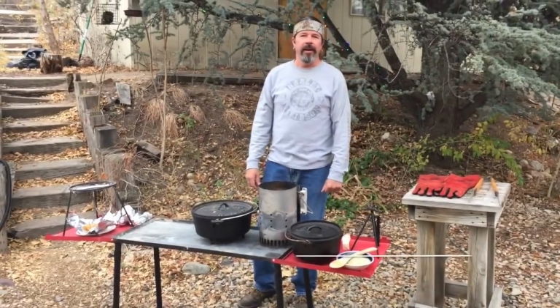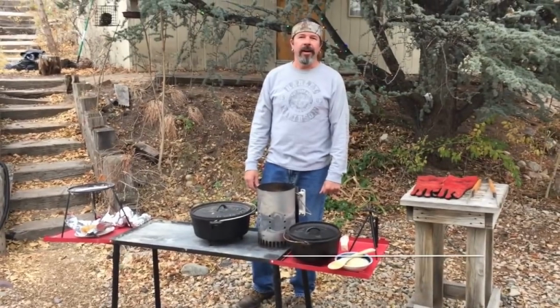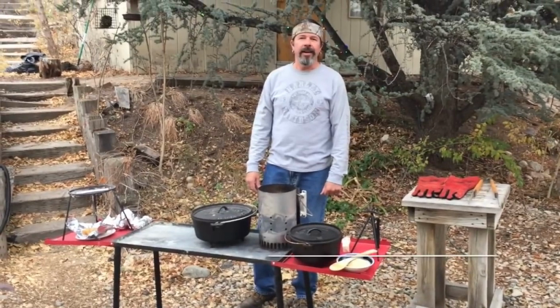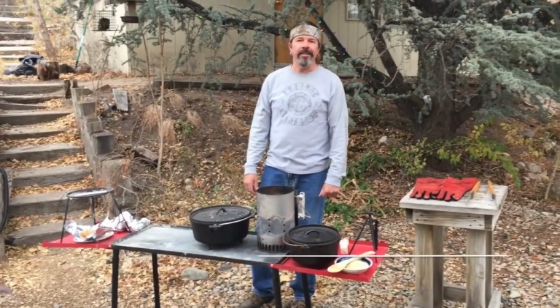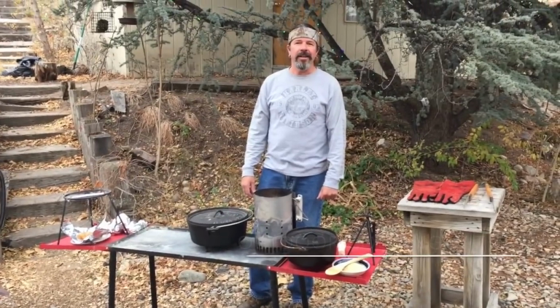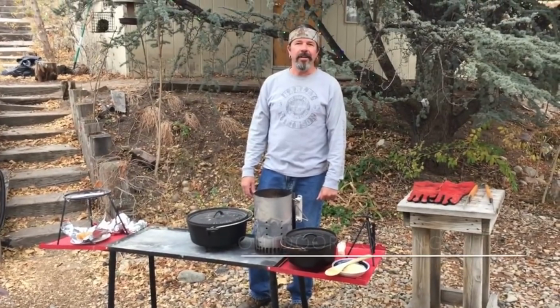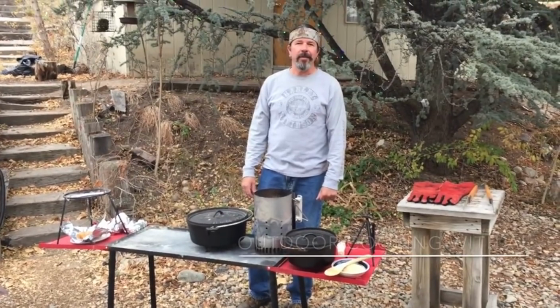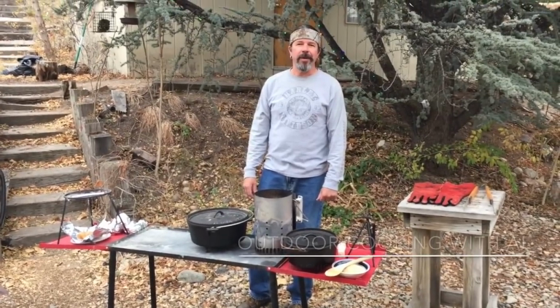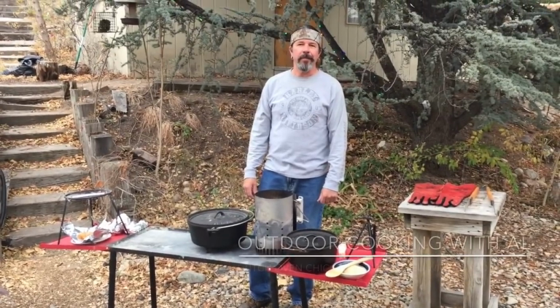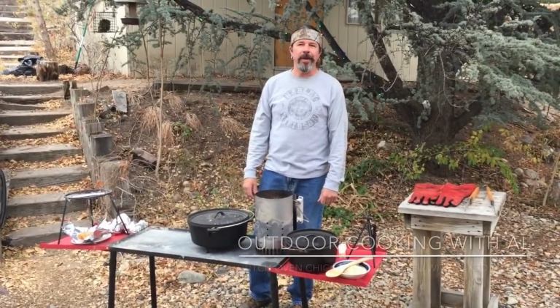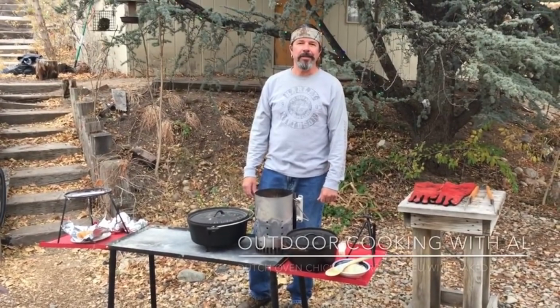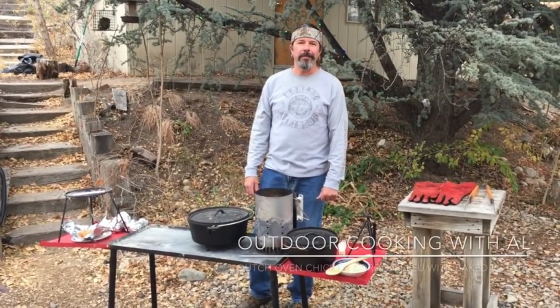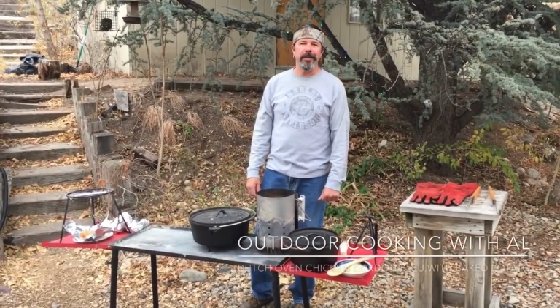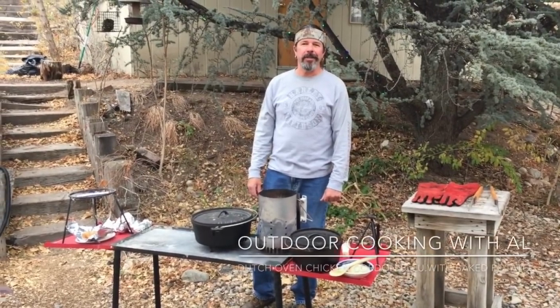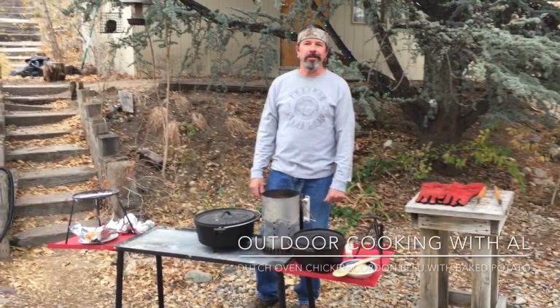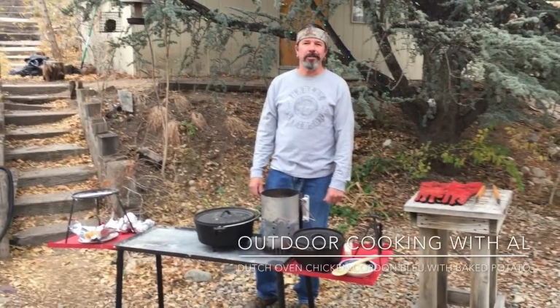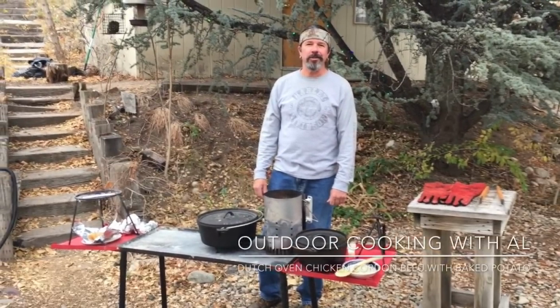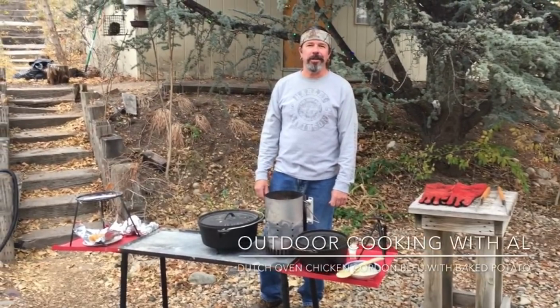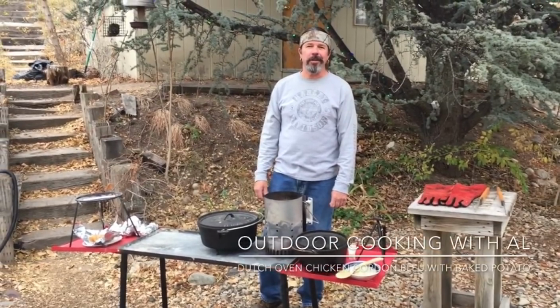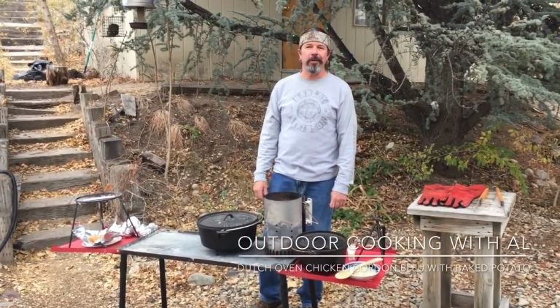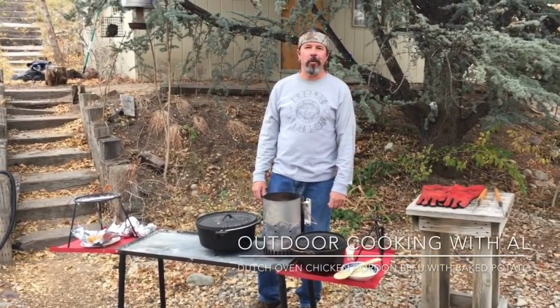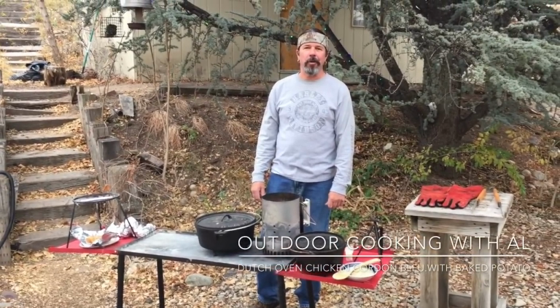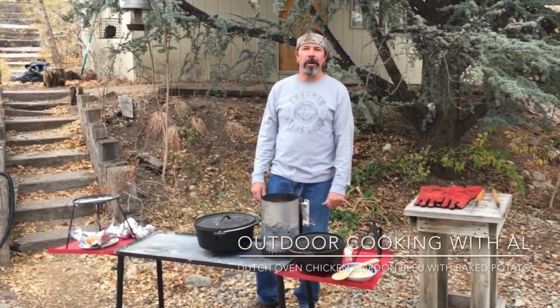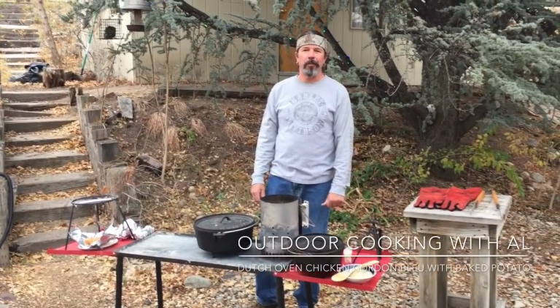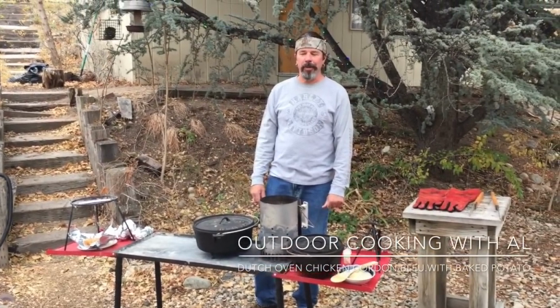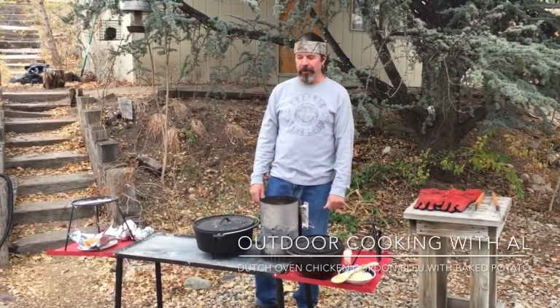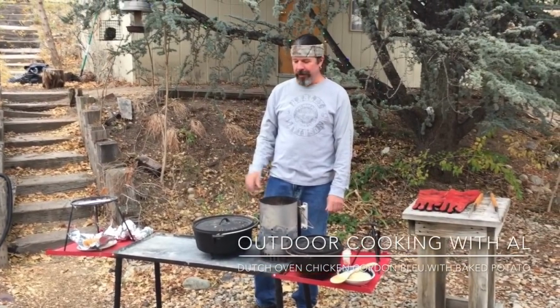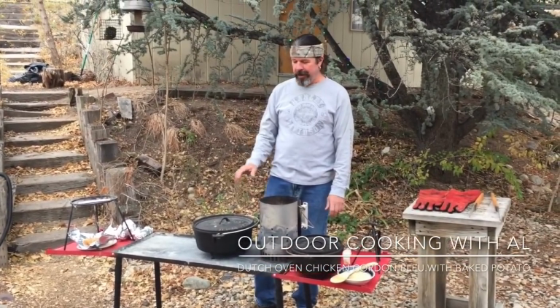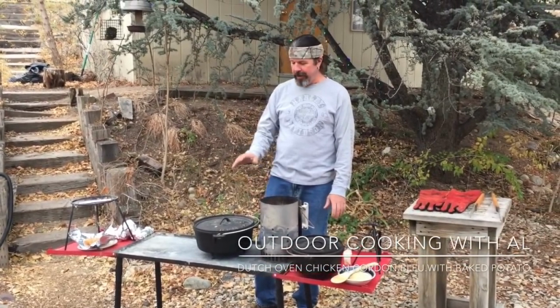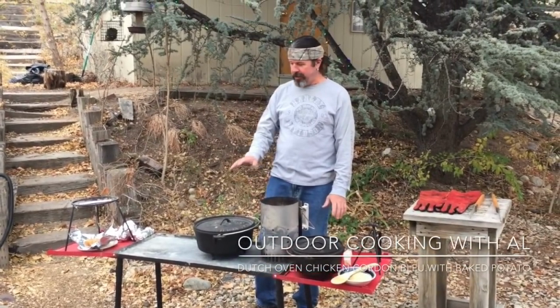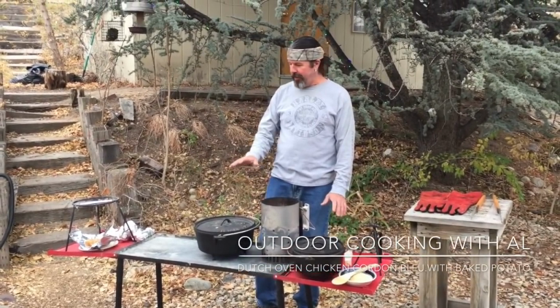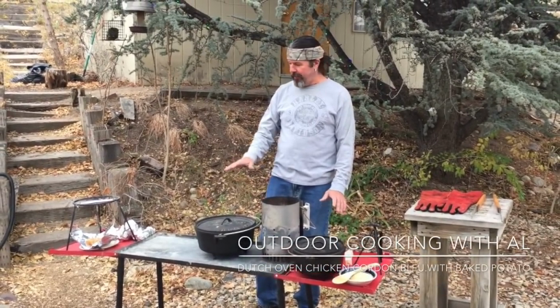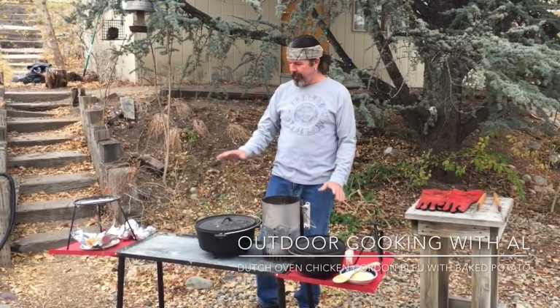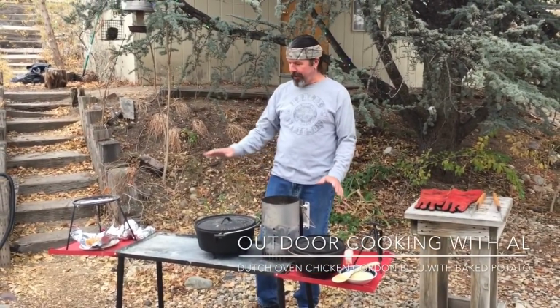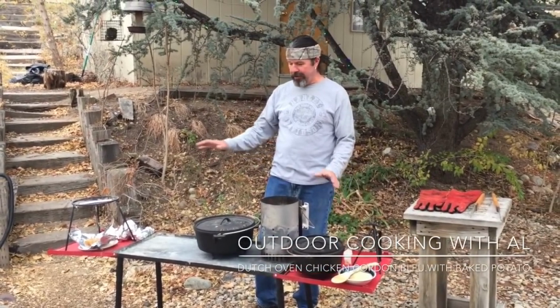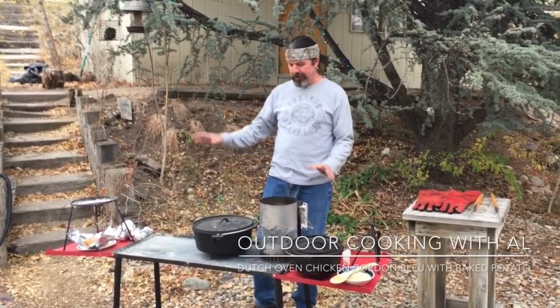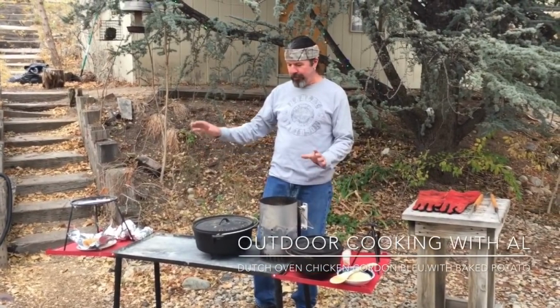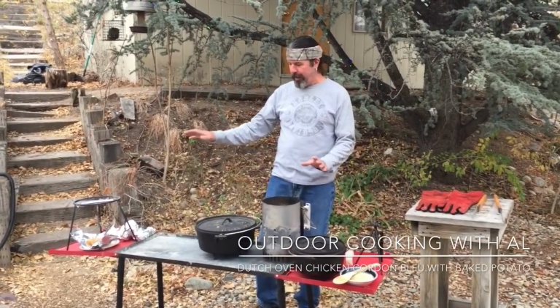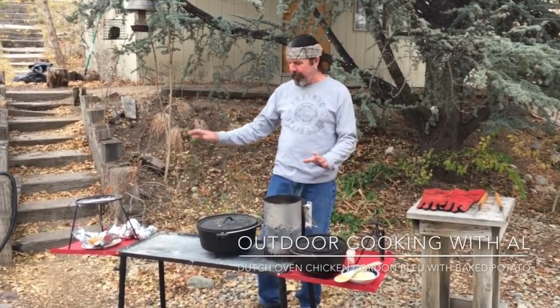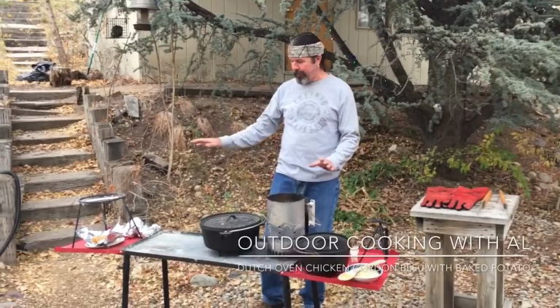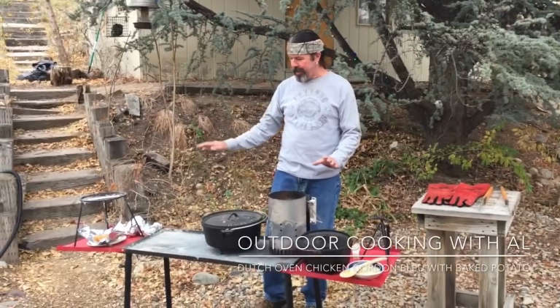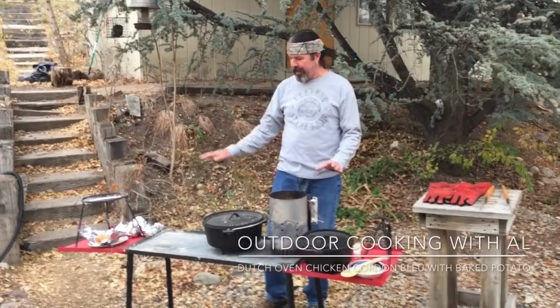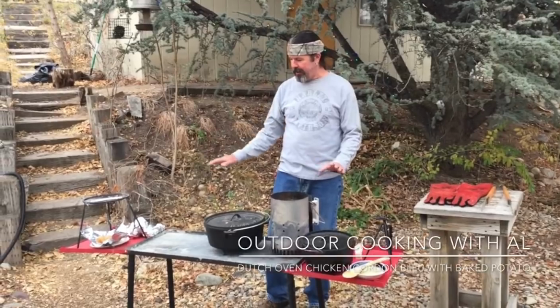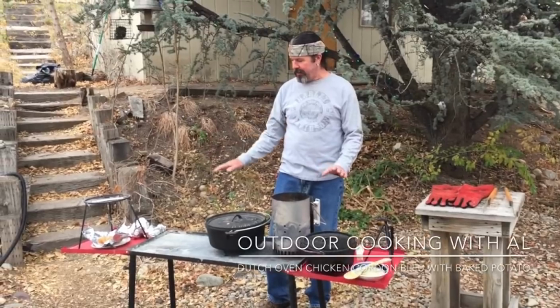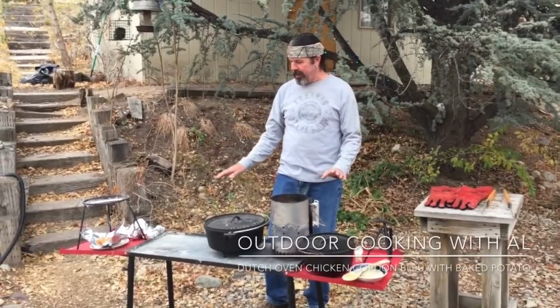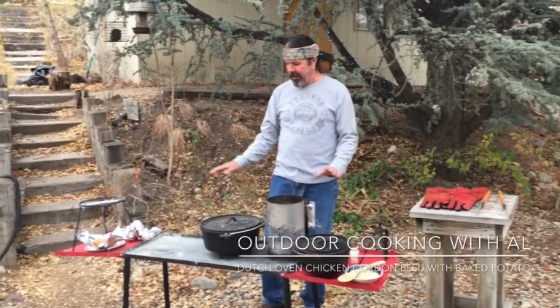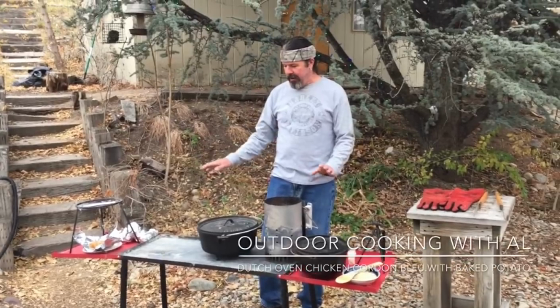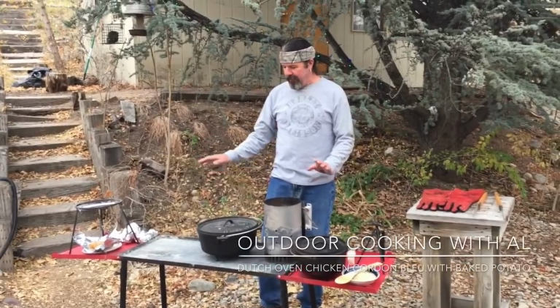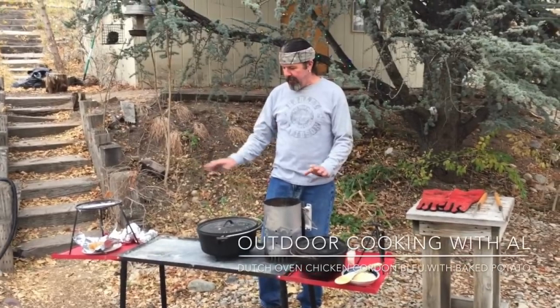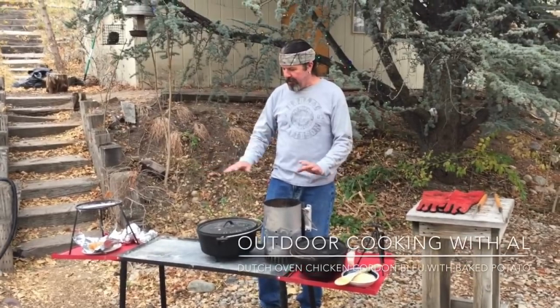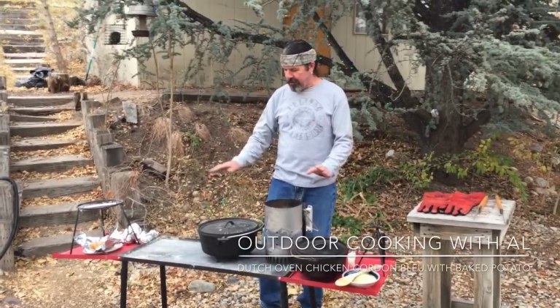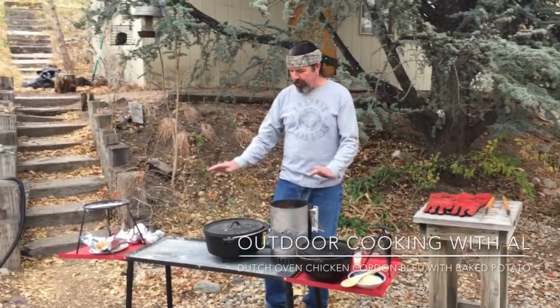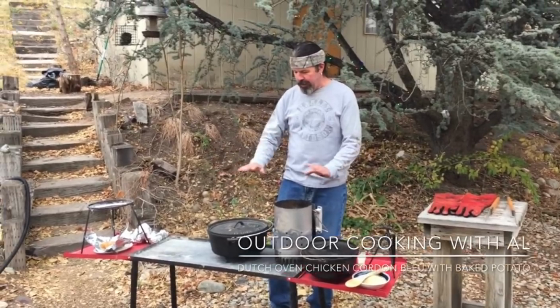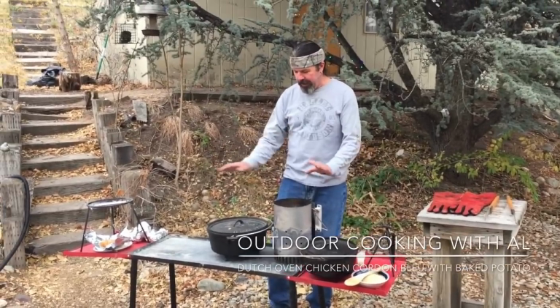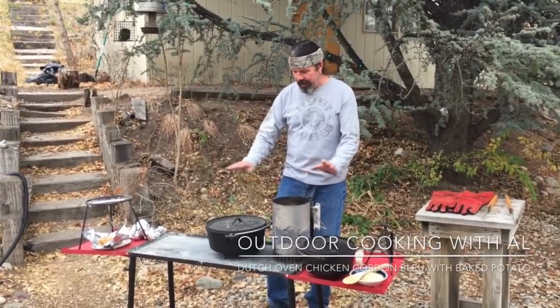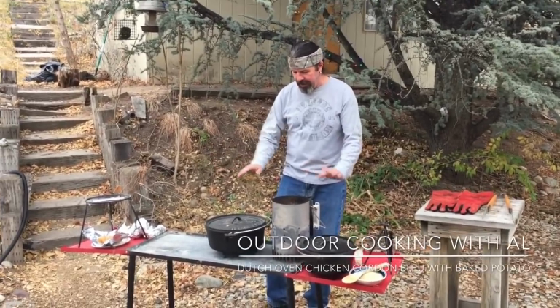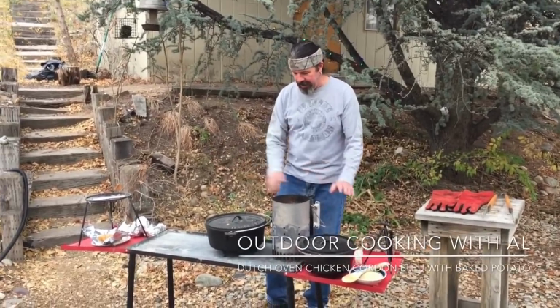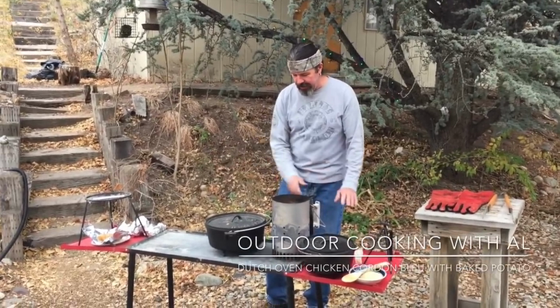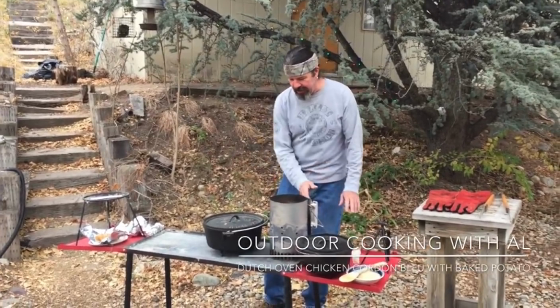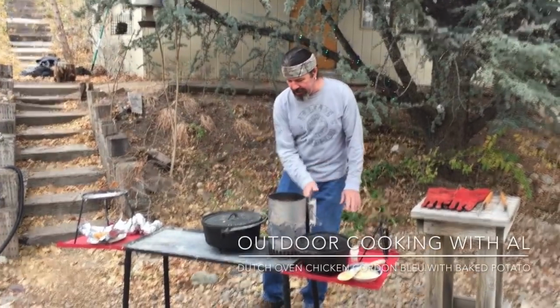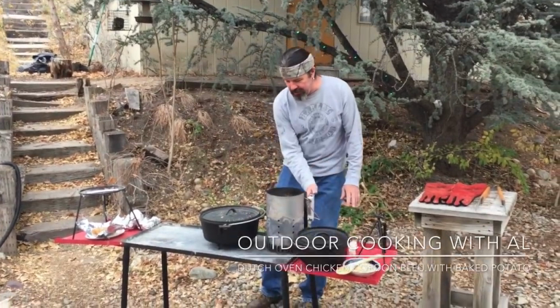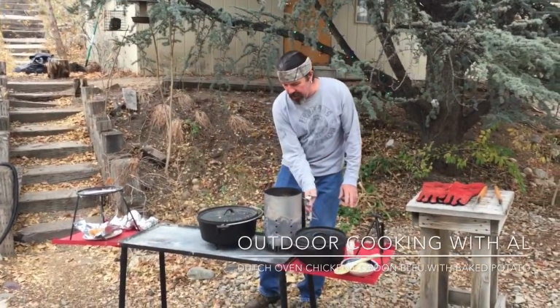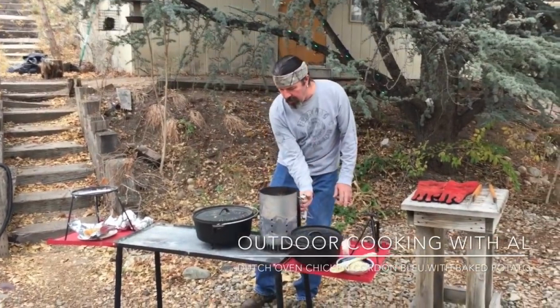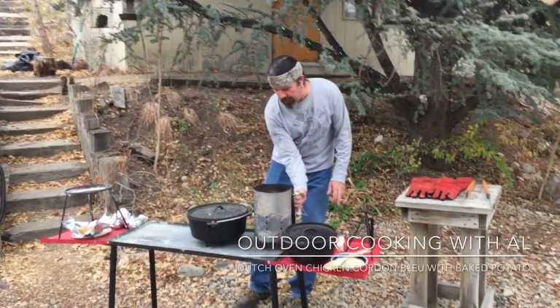Hi, today we're going to make some delicious chicken cordon bleu in the dutch oven. We're going to do some baked potatoes first, so we're going to kind of get things going.